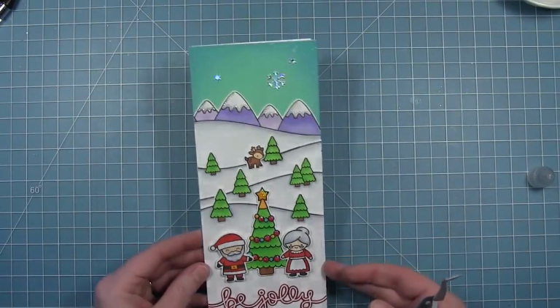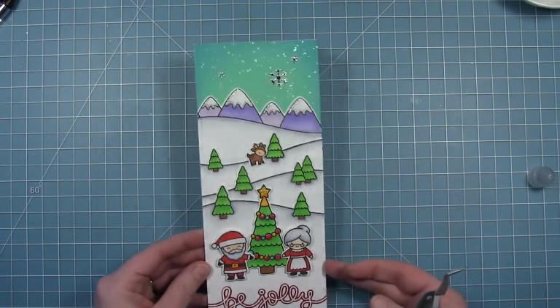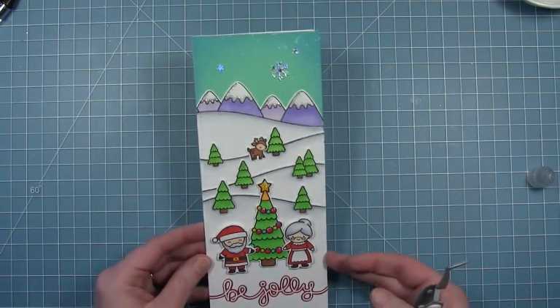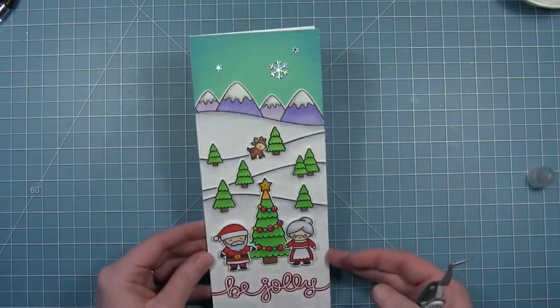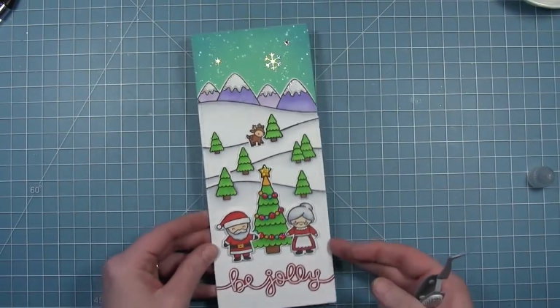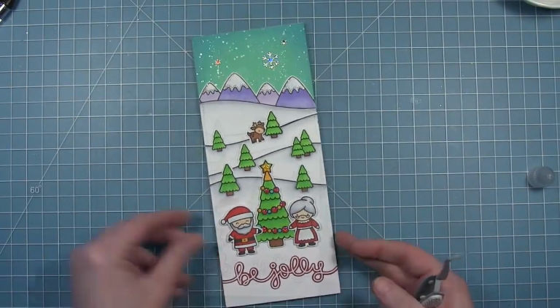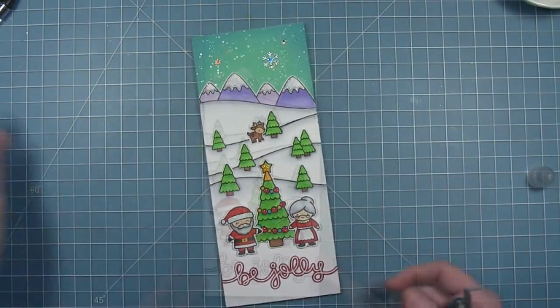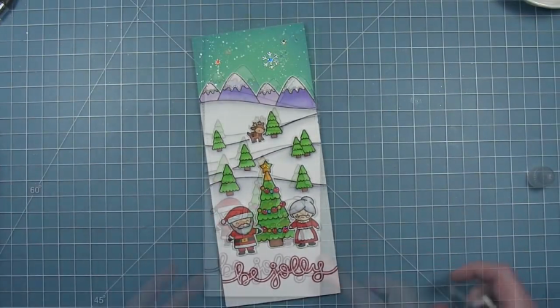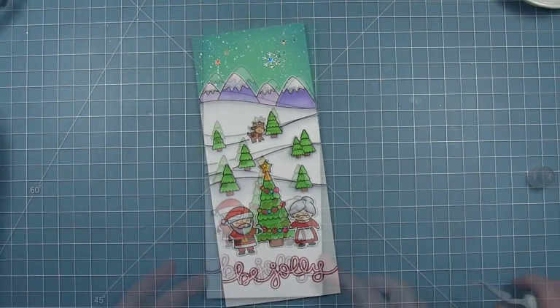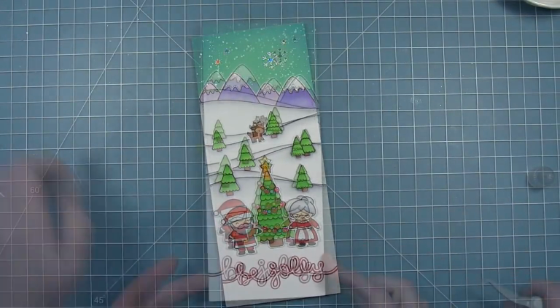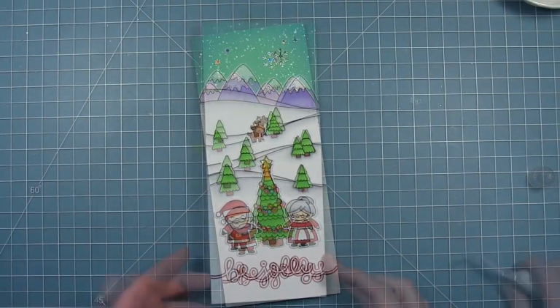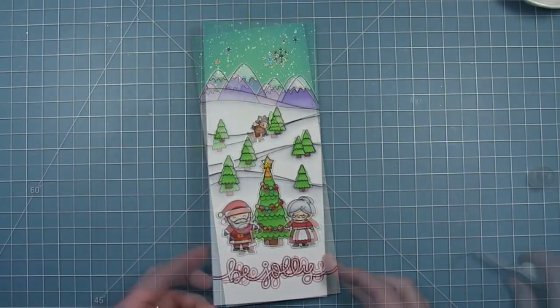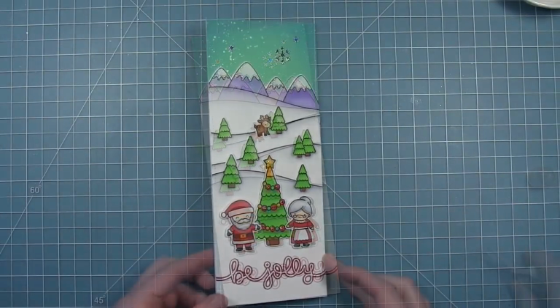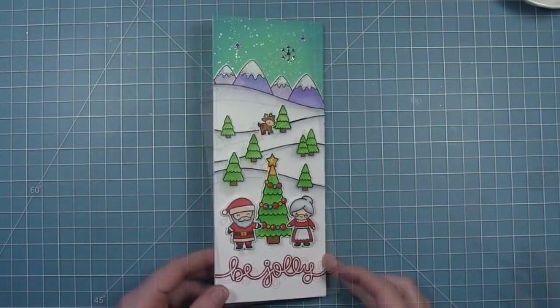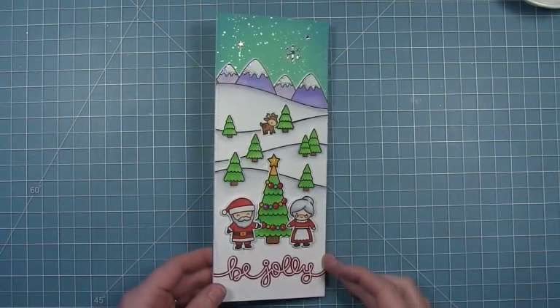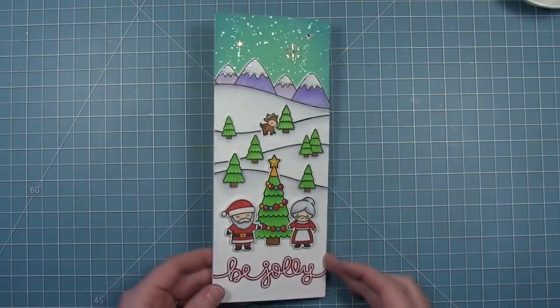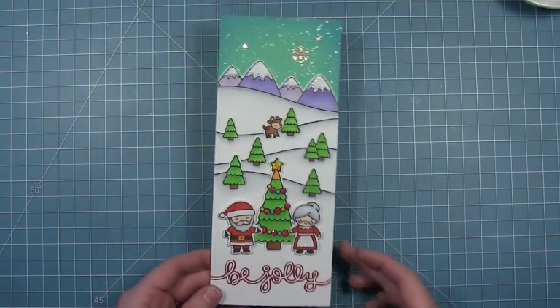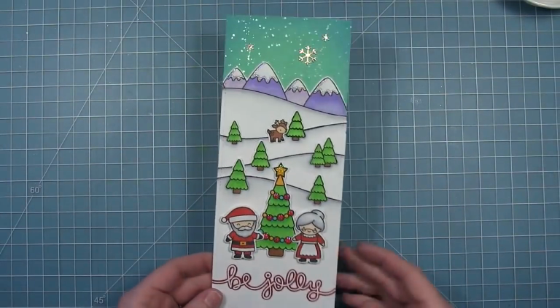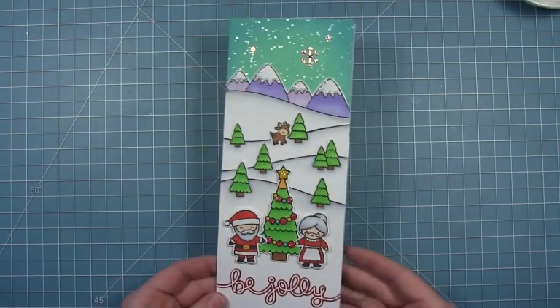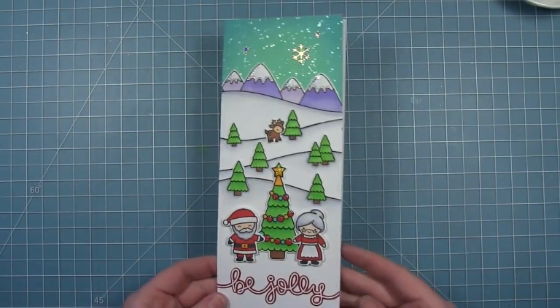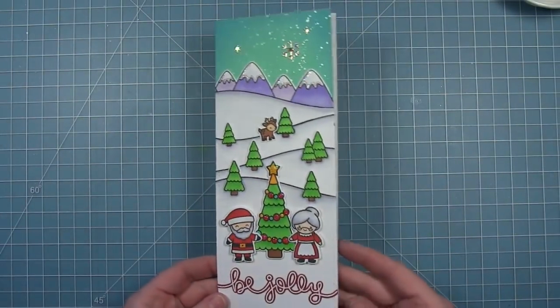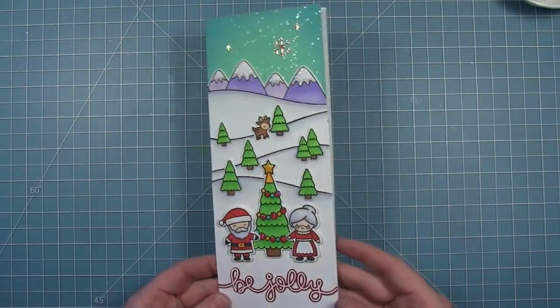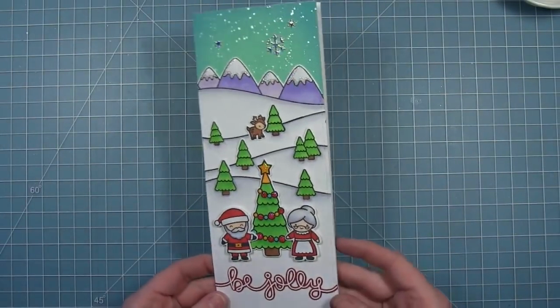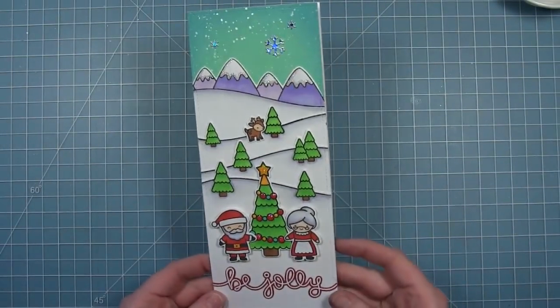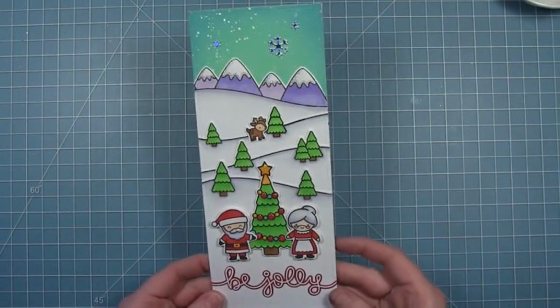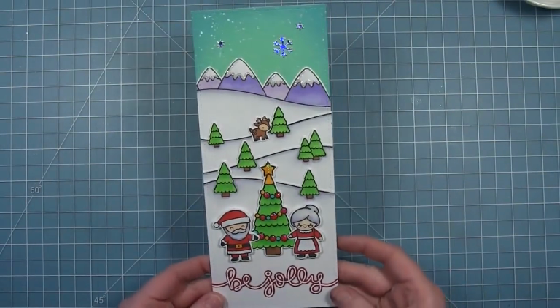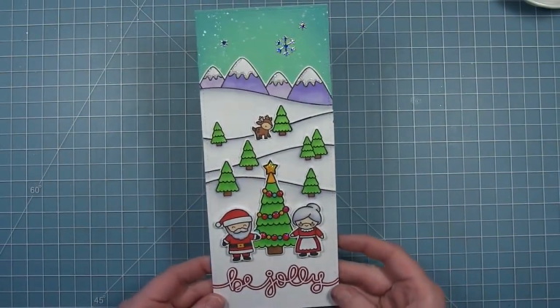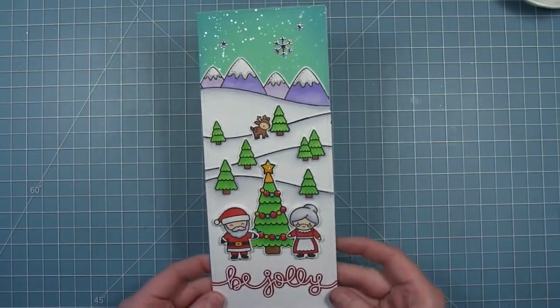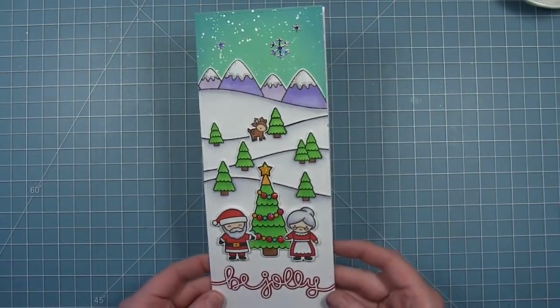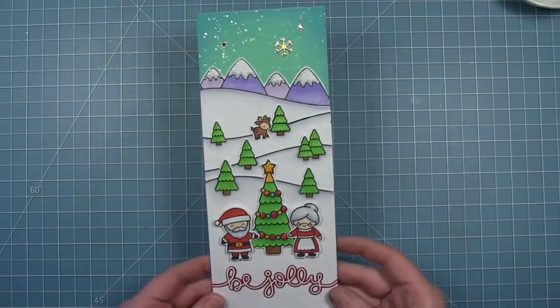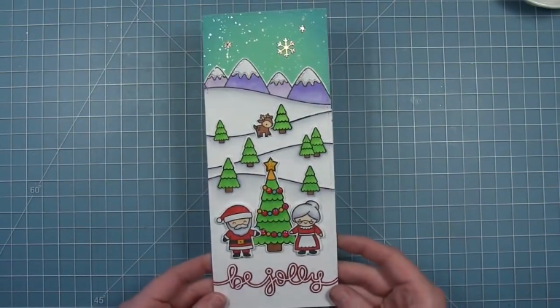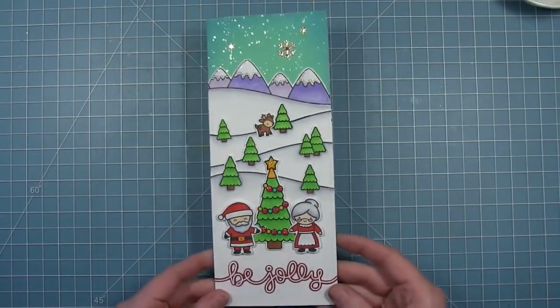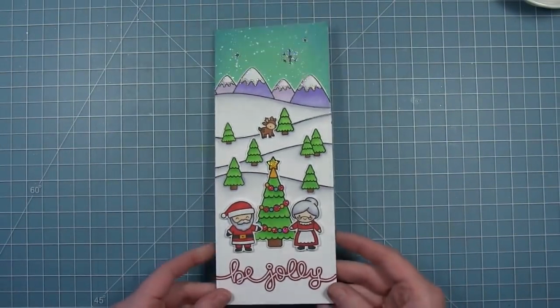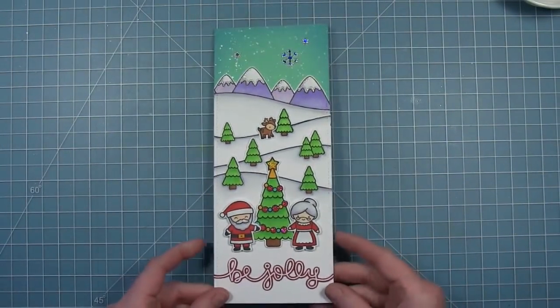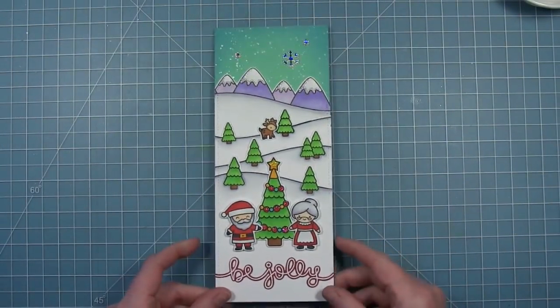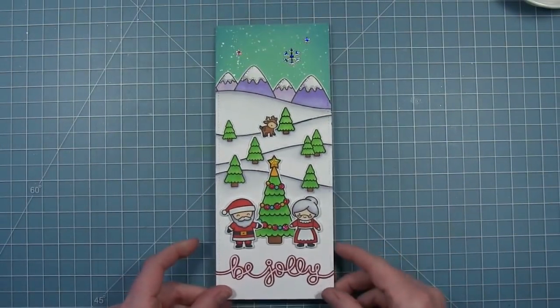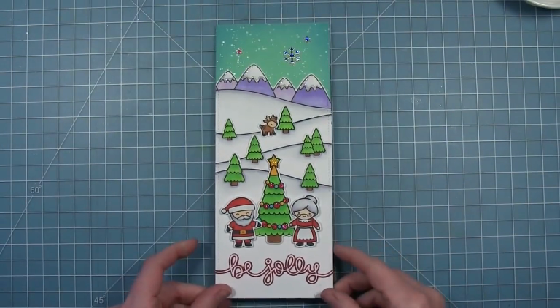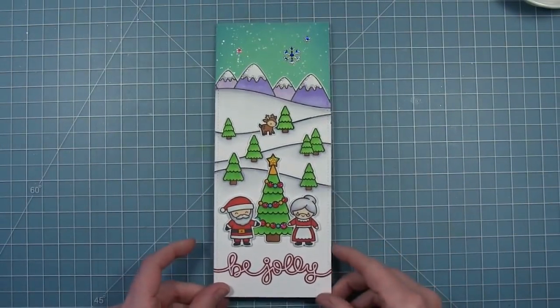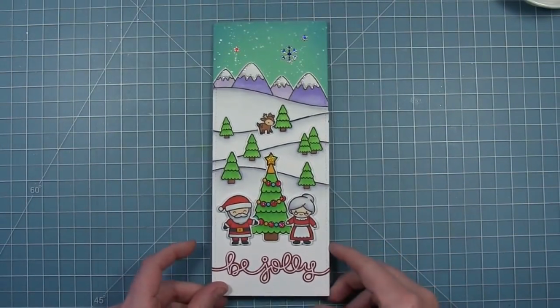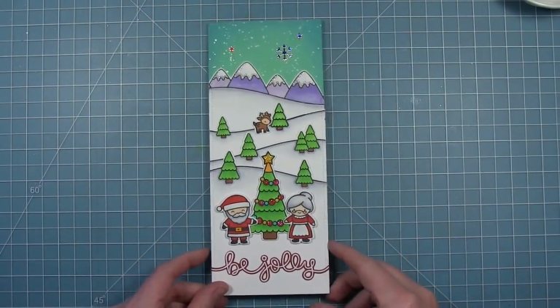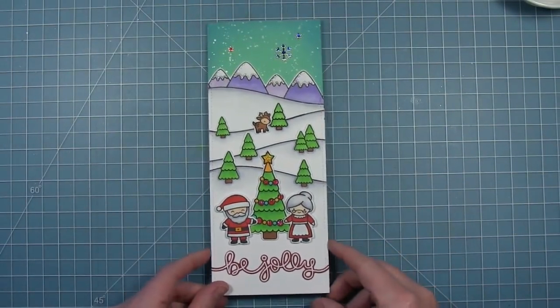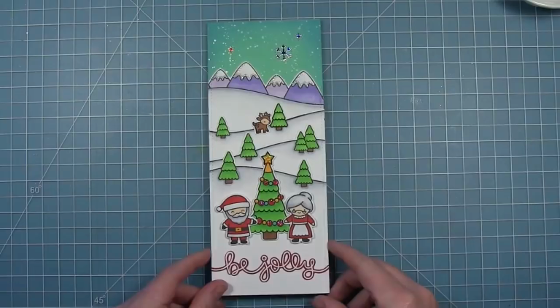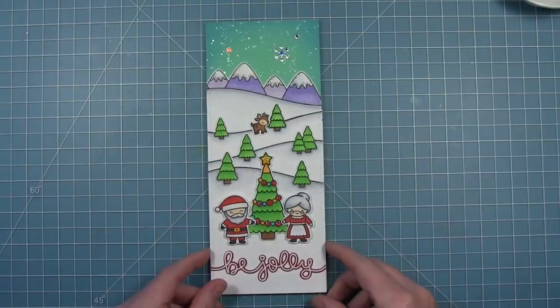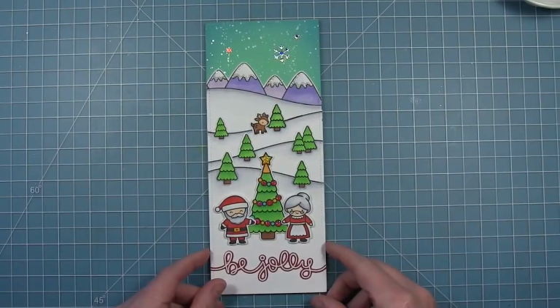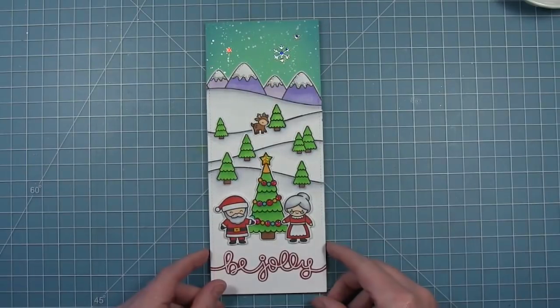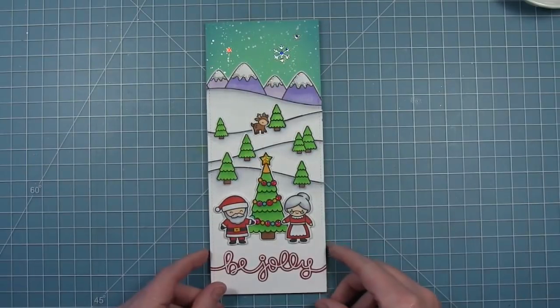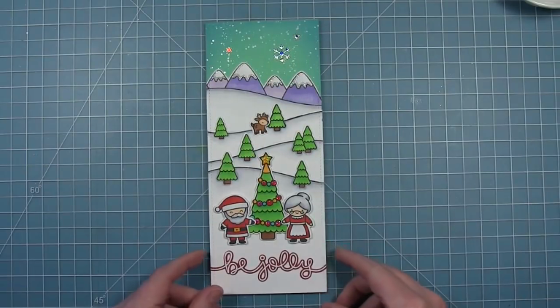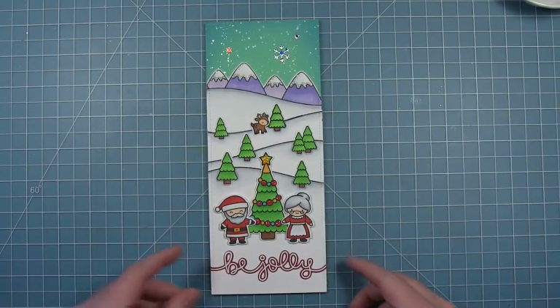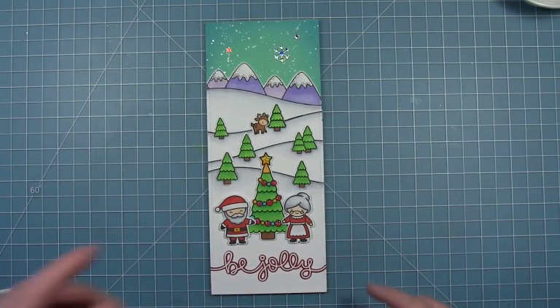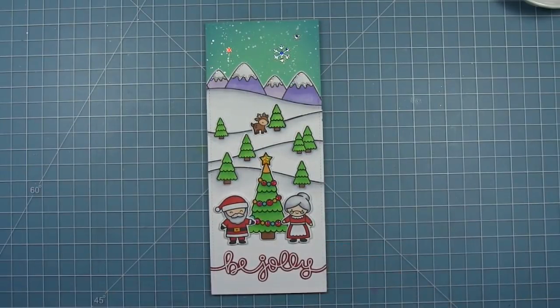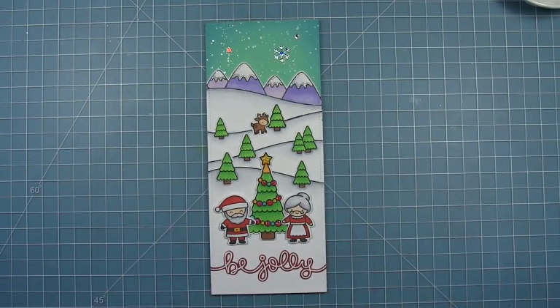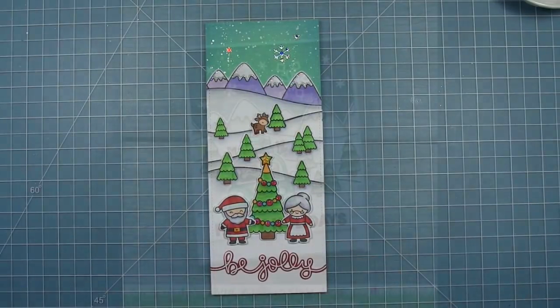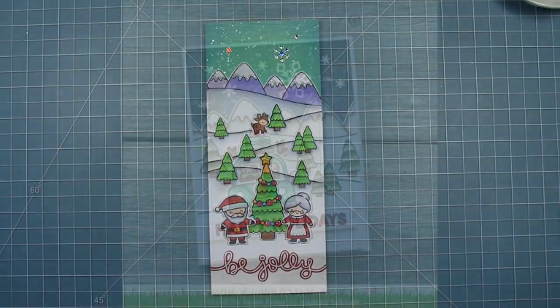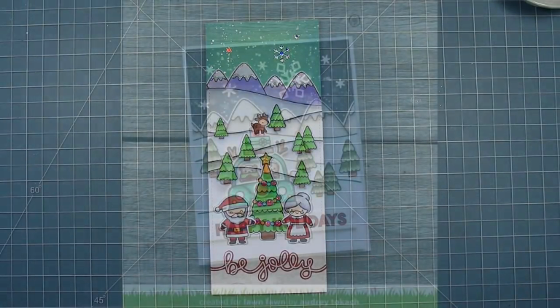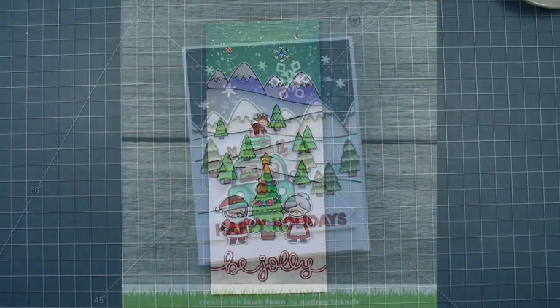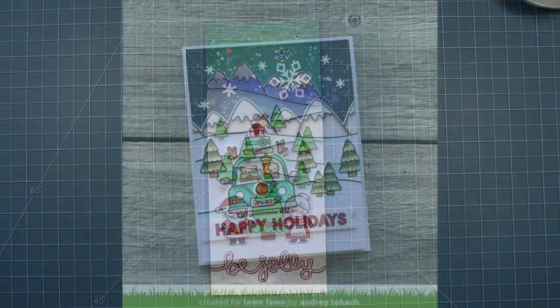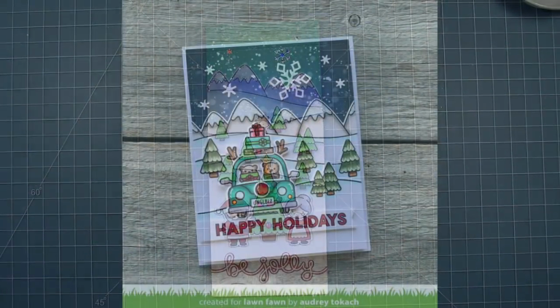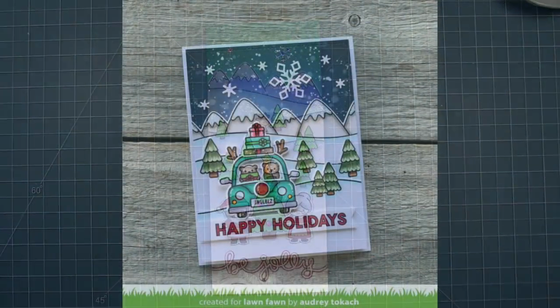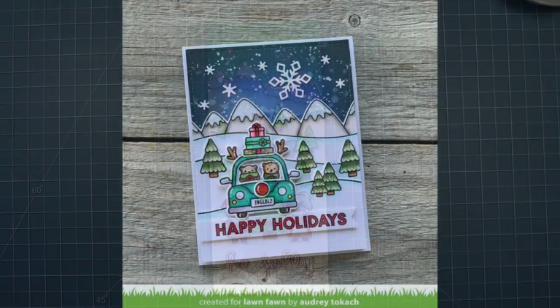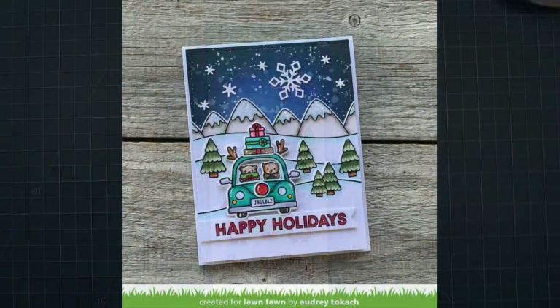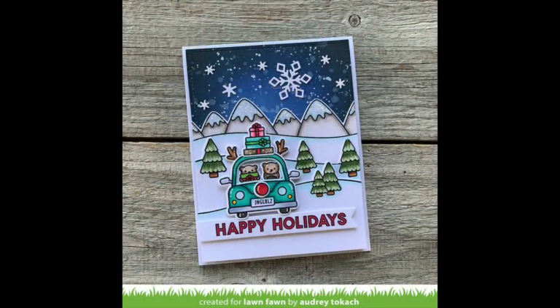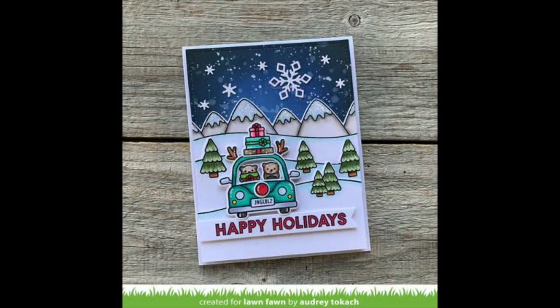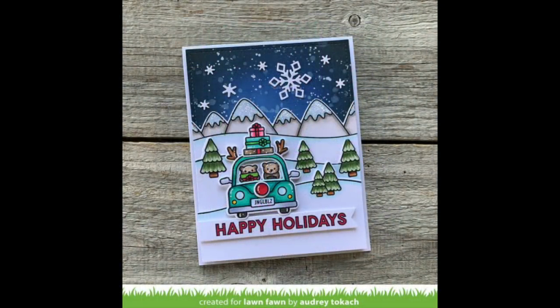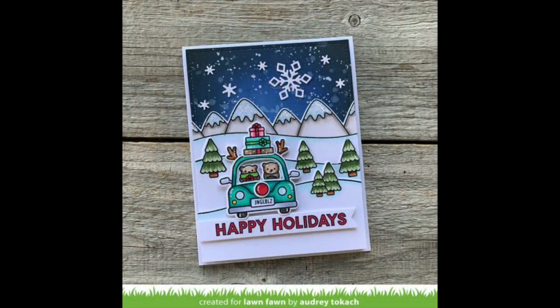And here is my finished card. I just think it's so cute with Santa and Mrs. Claus in the front with that Christmas tree.